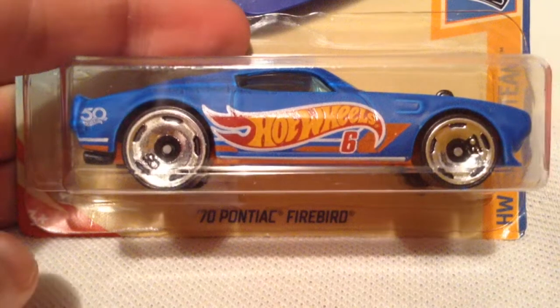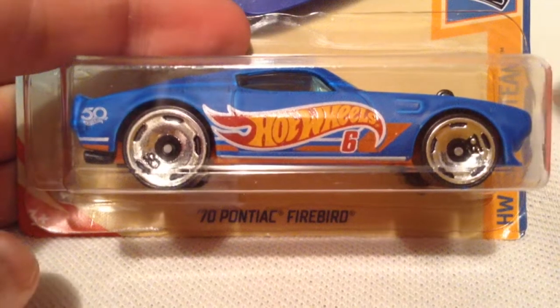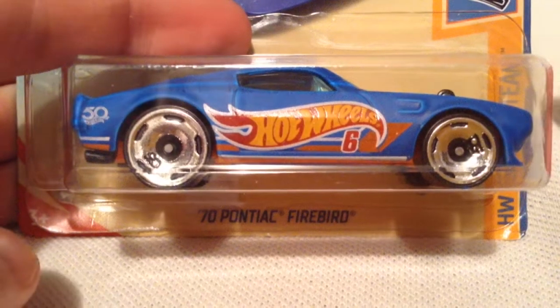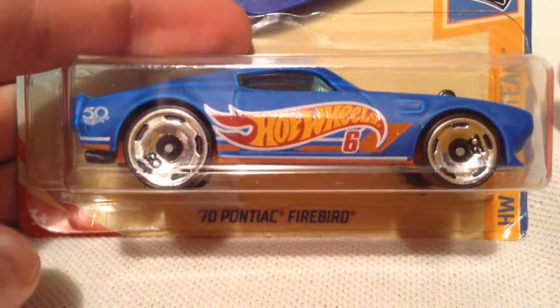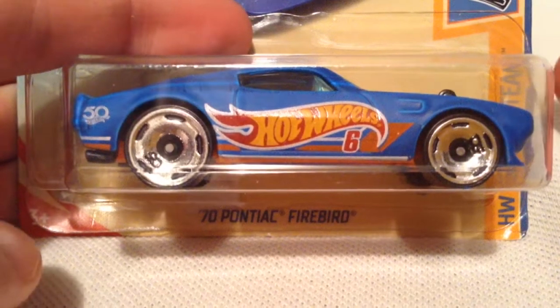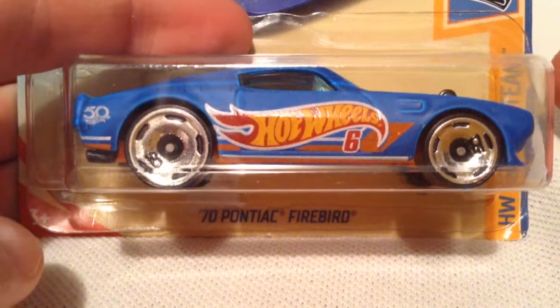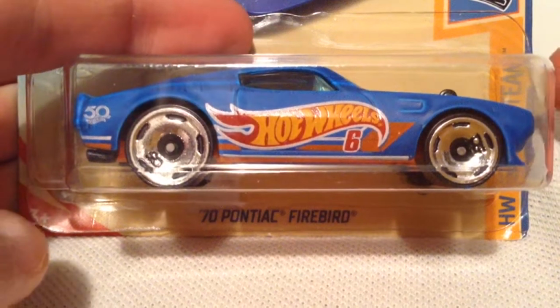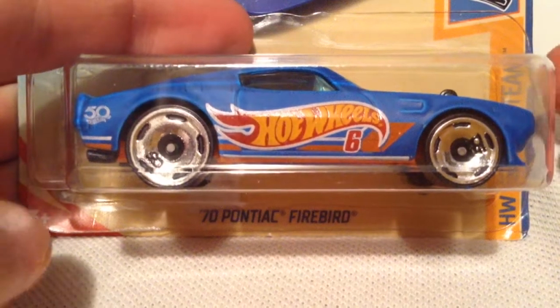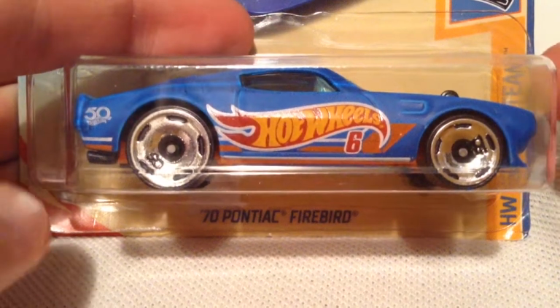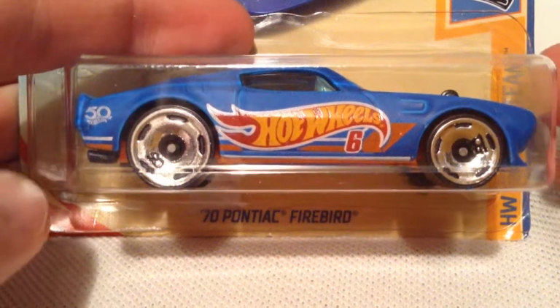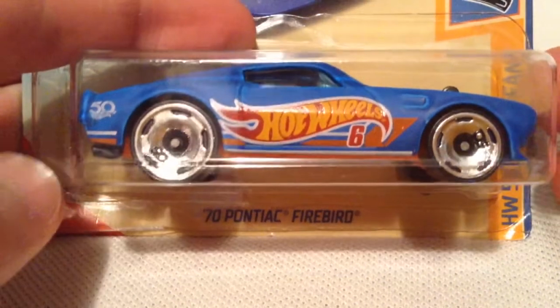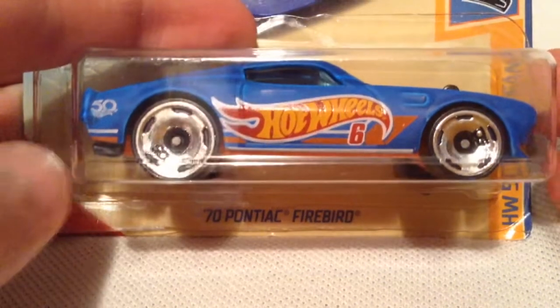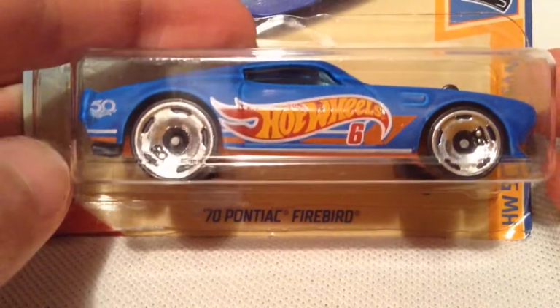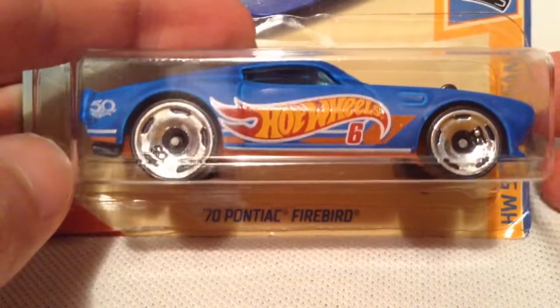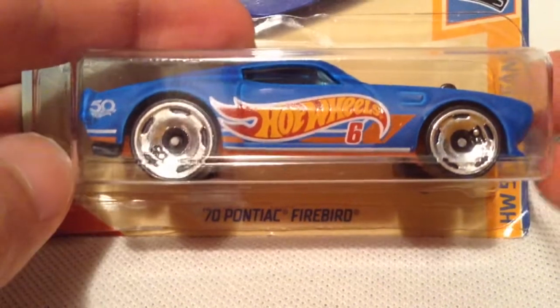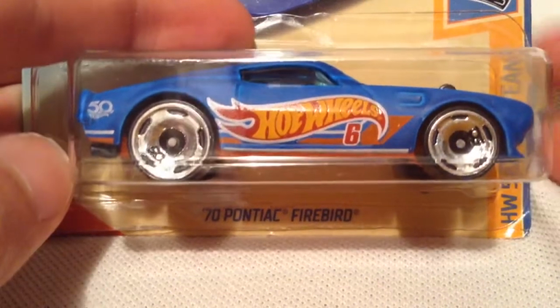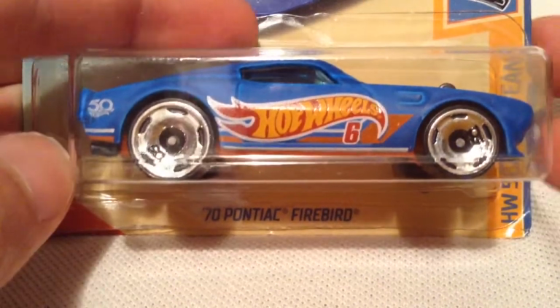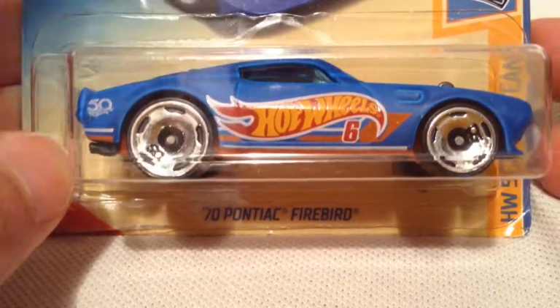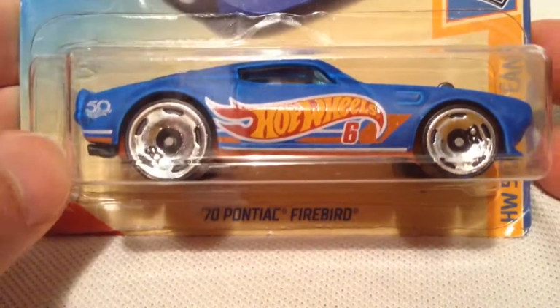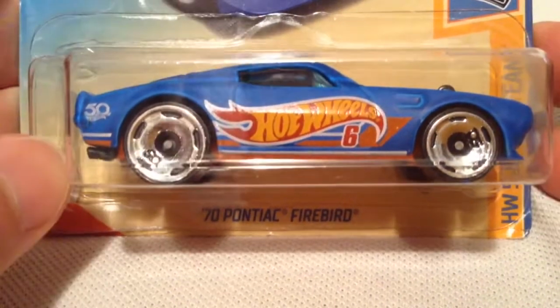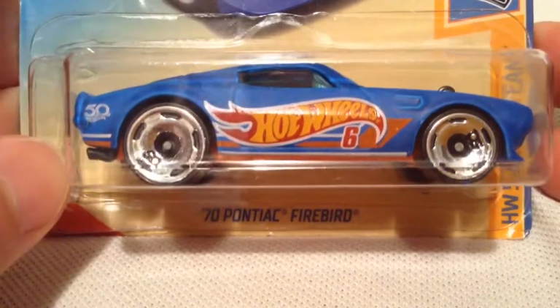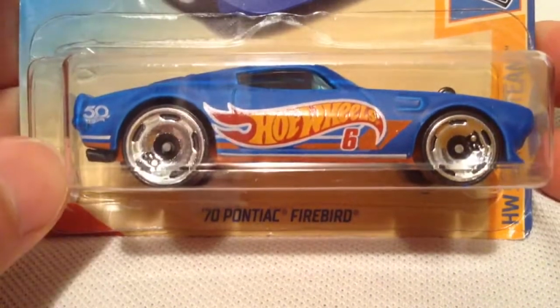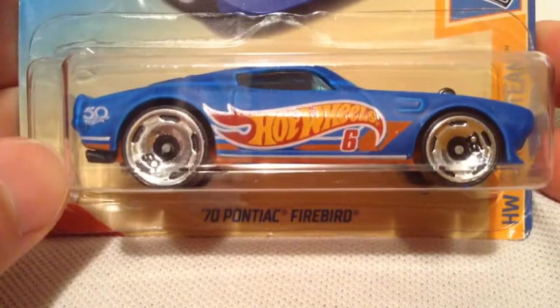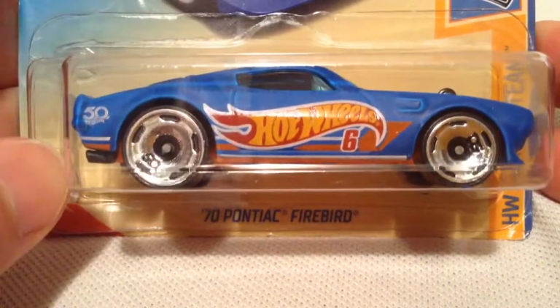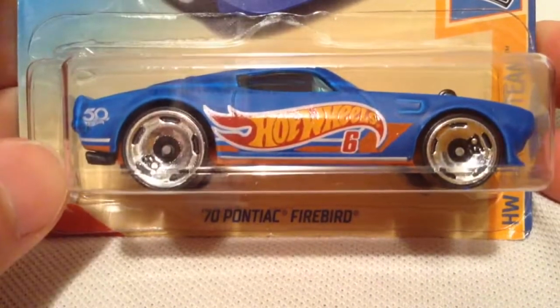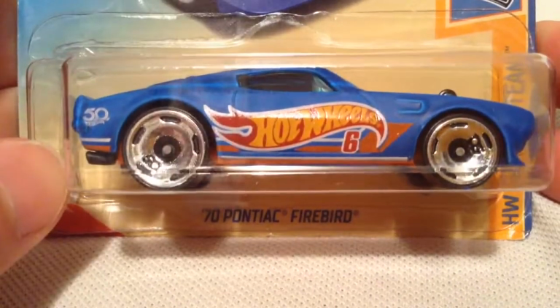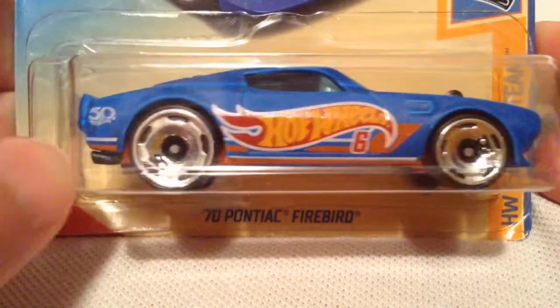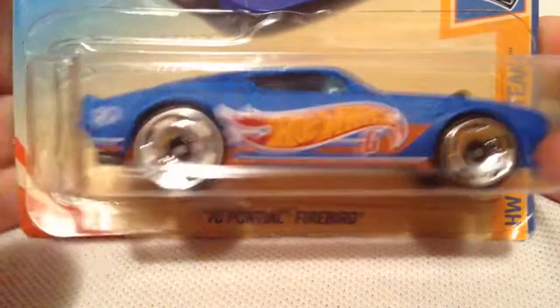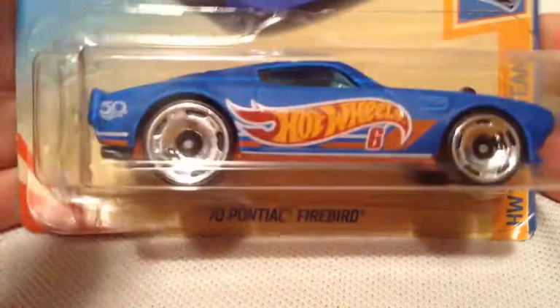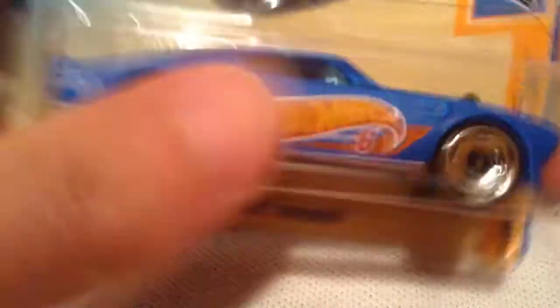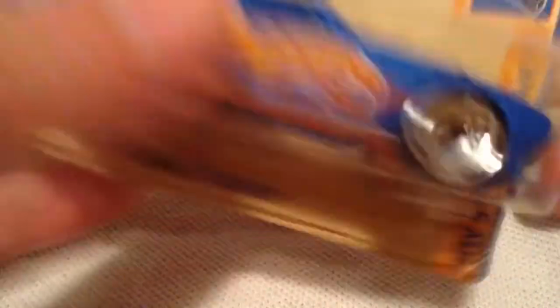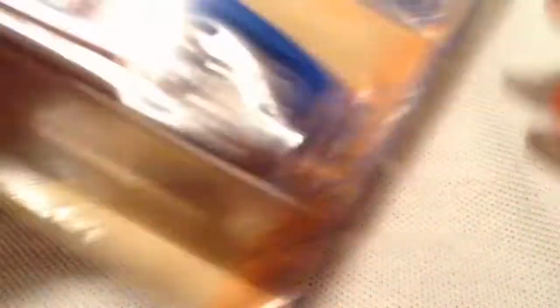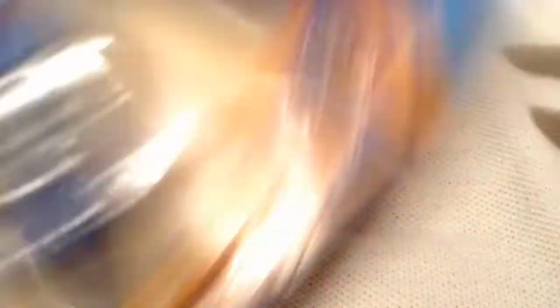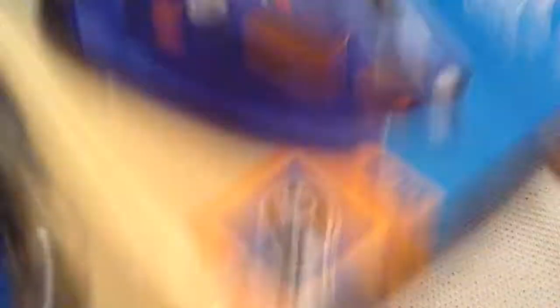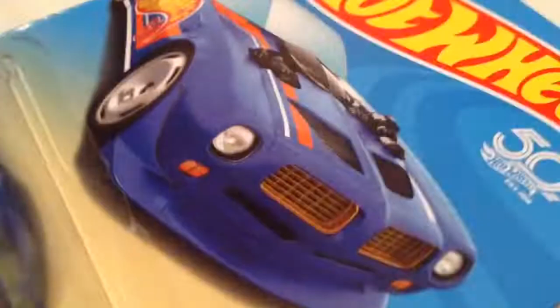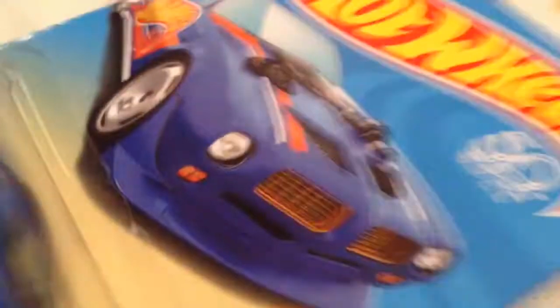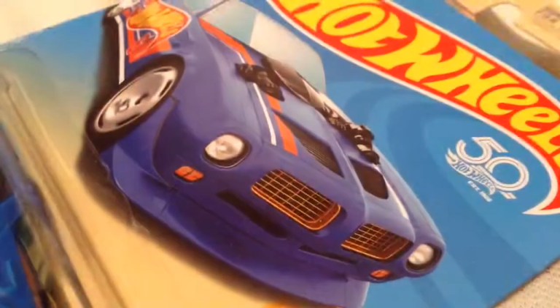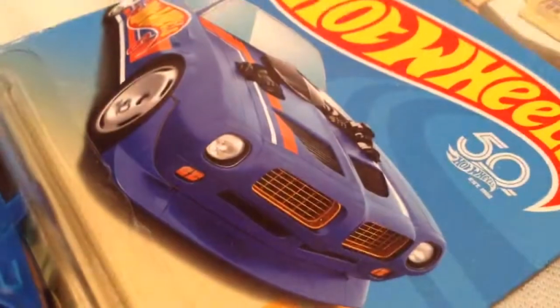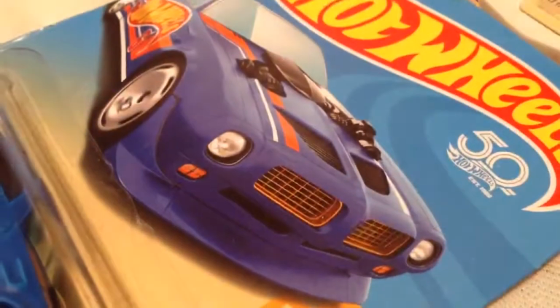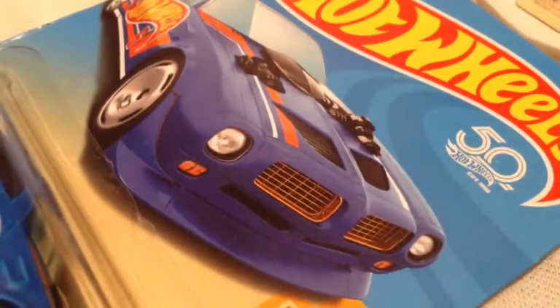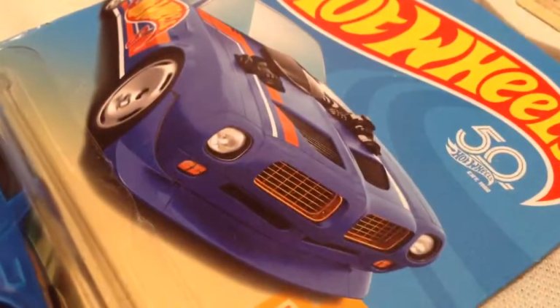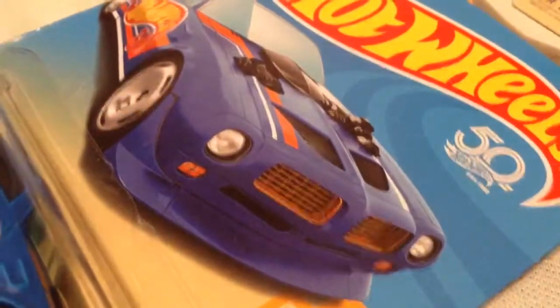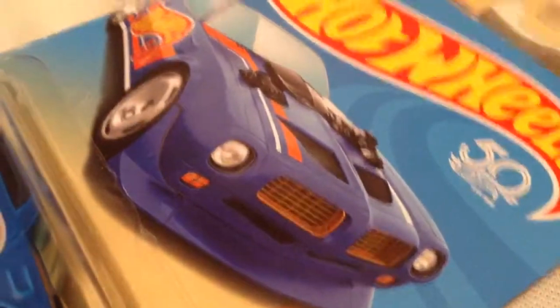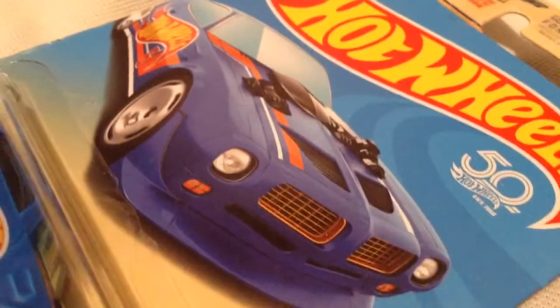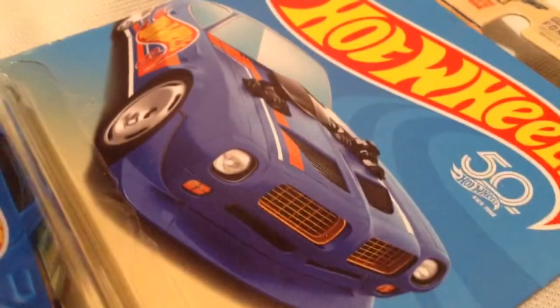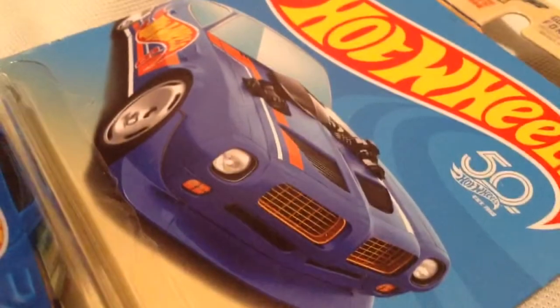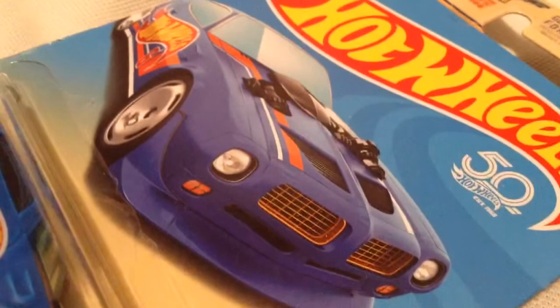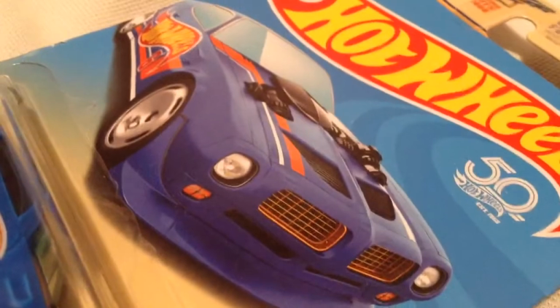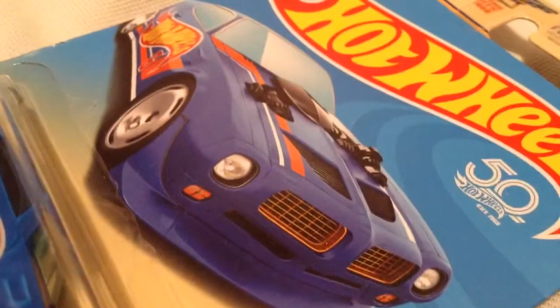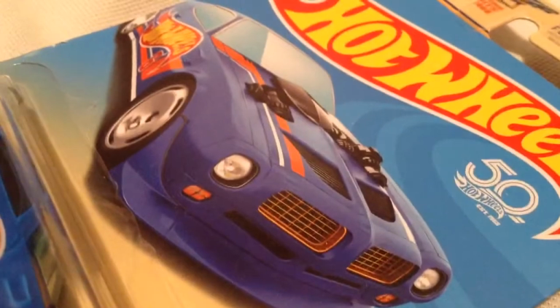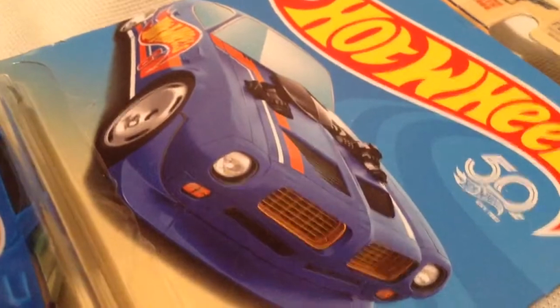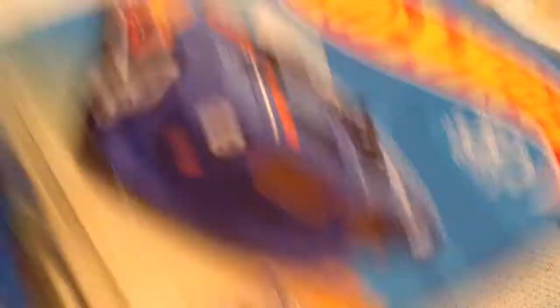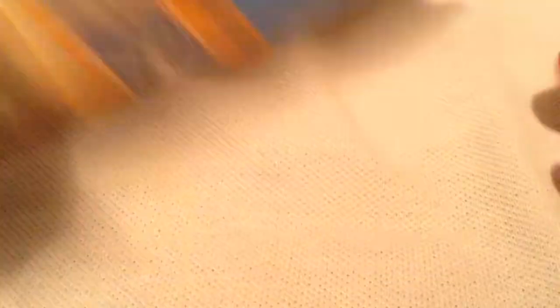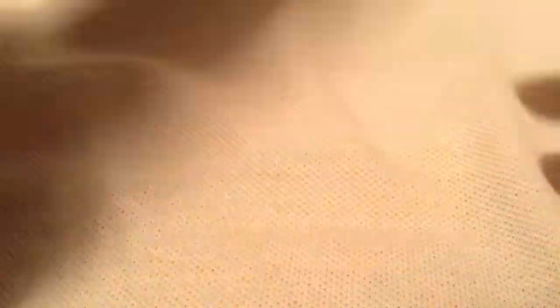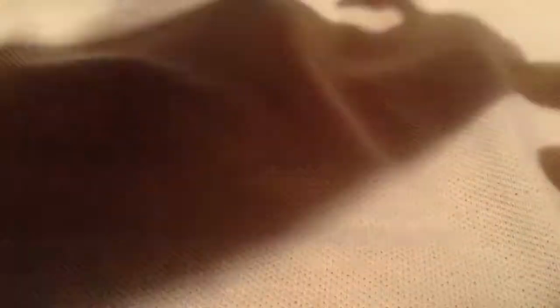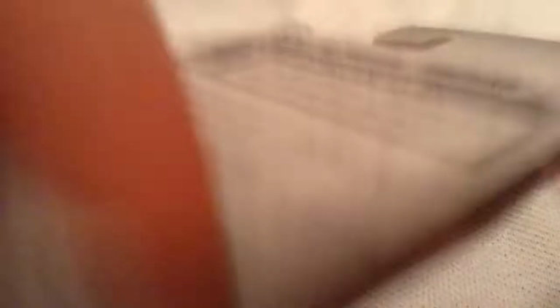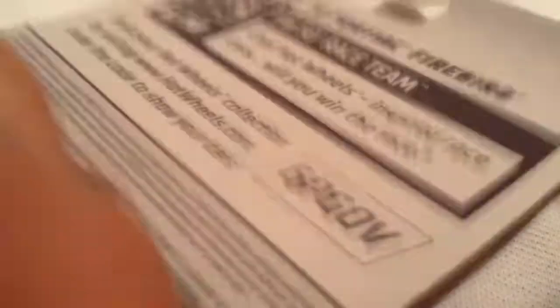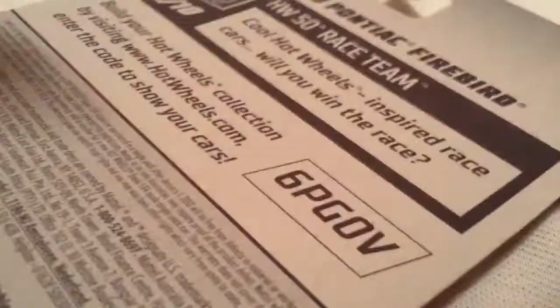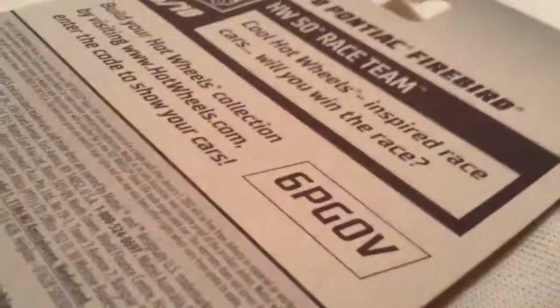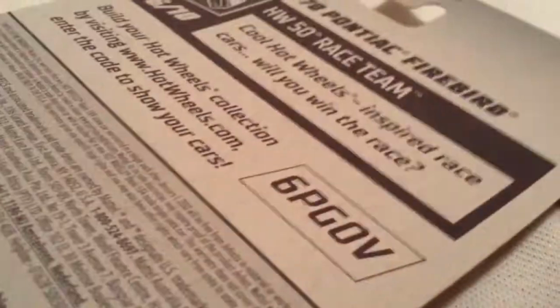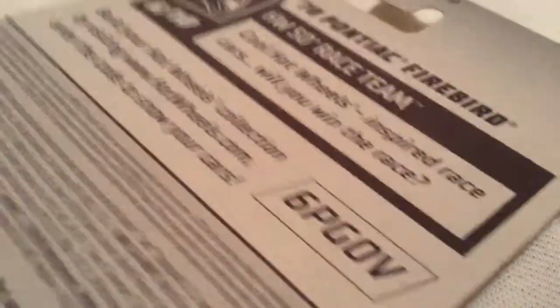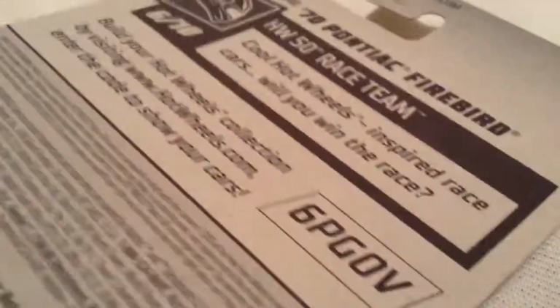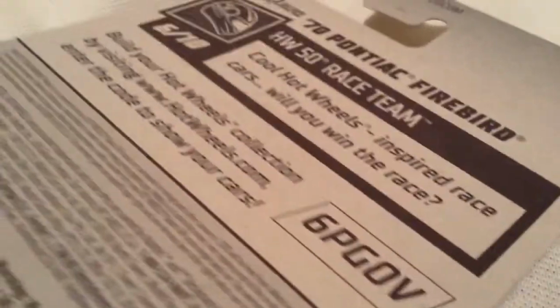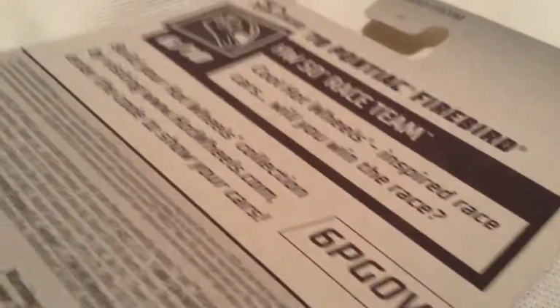Hey YouTube, it's me Julen. Here's the 1970 Pontiac Firebird. There's the card art in the back of the card.